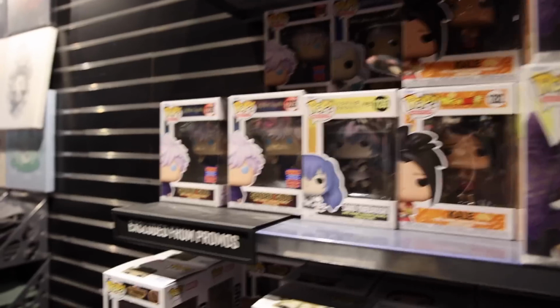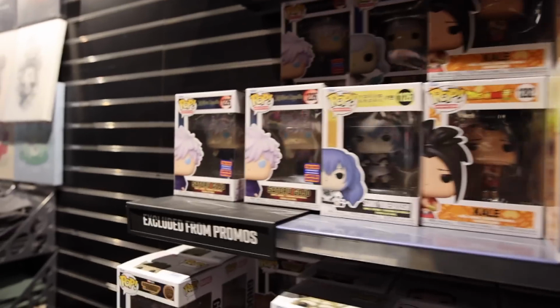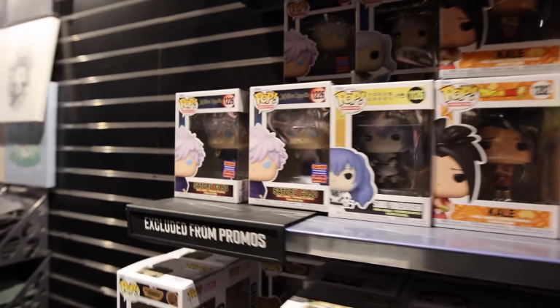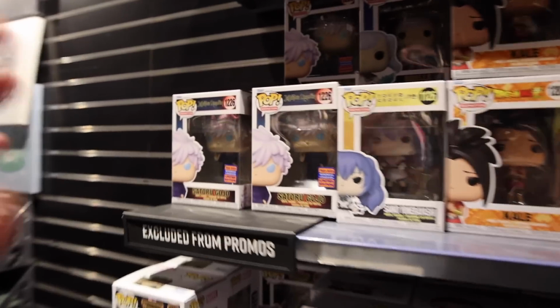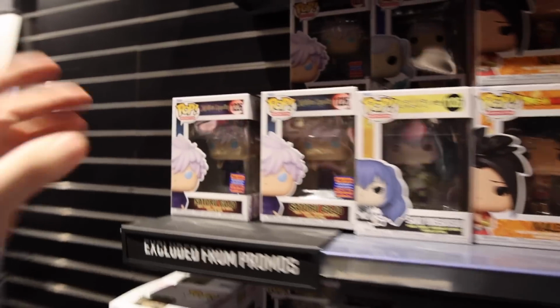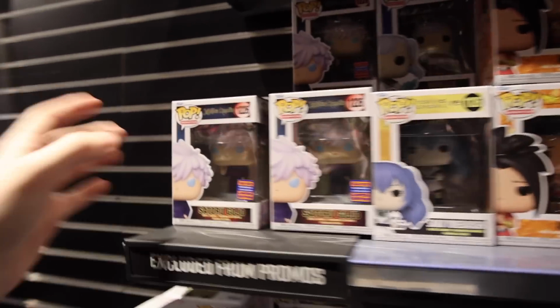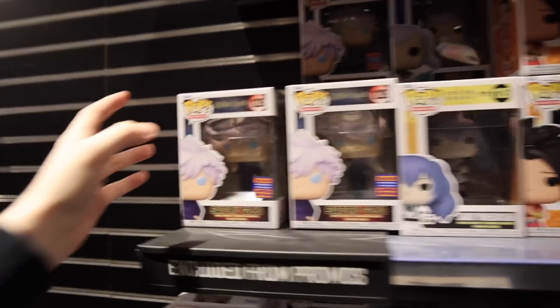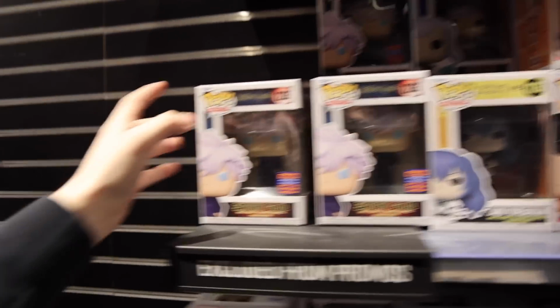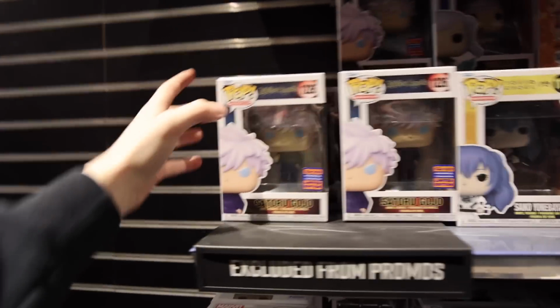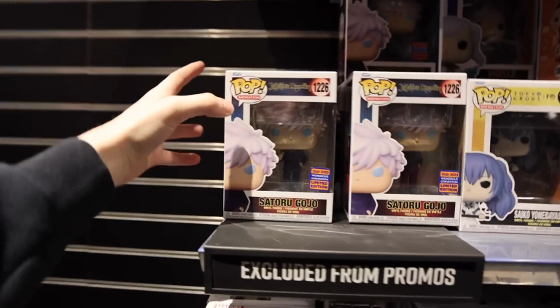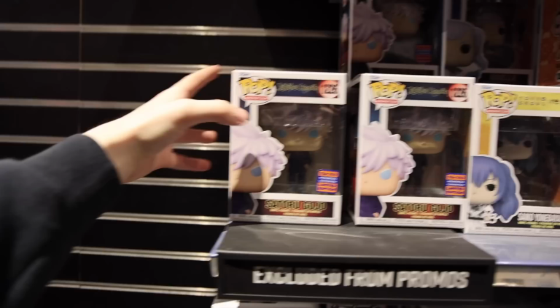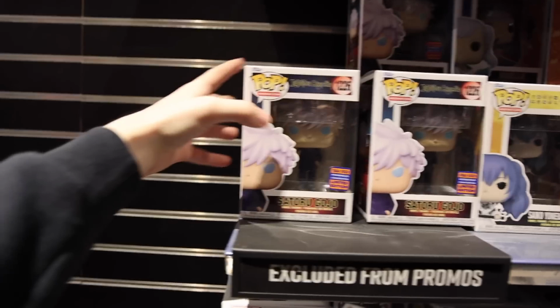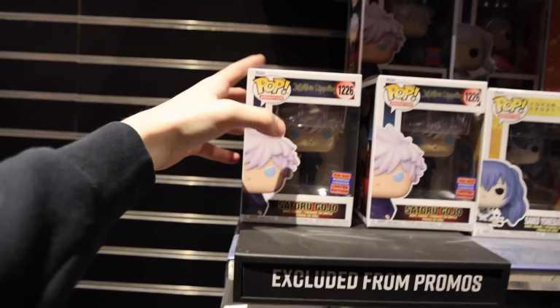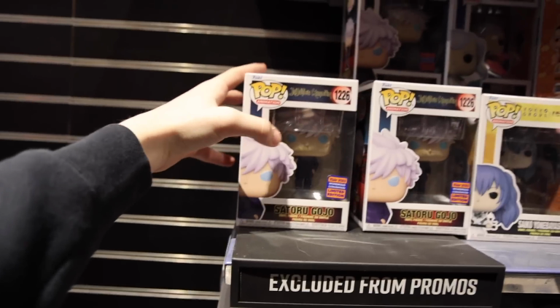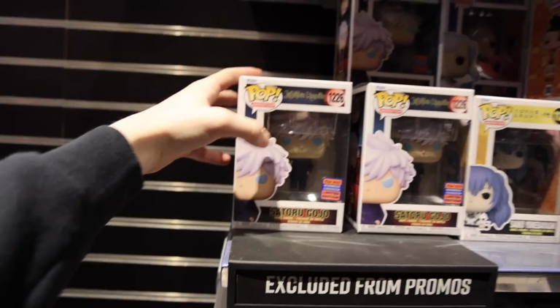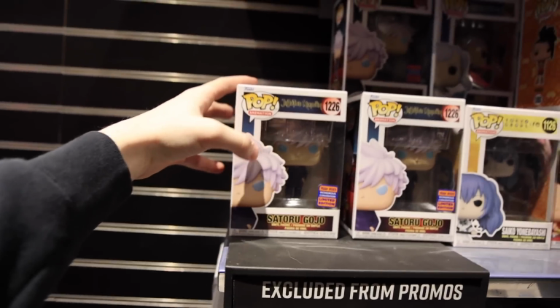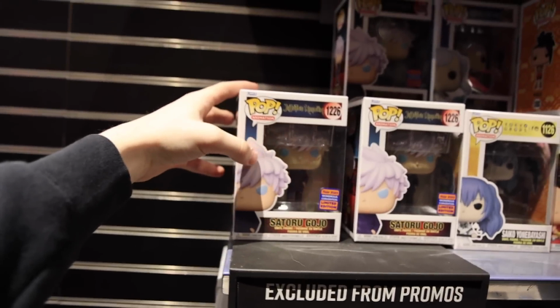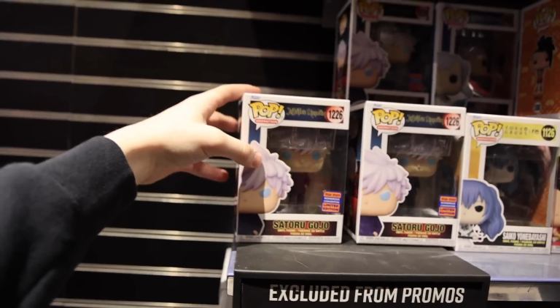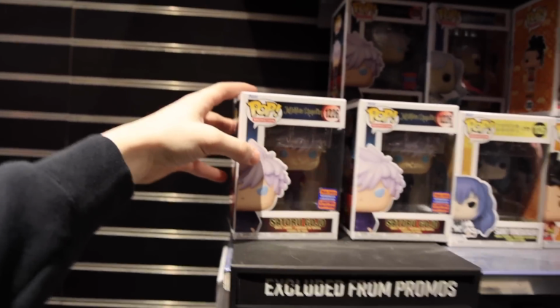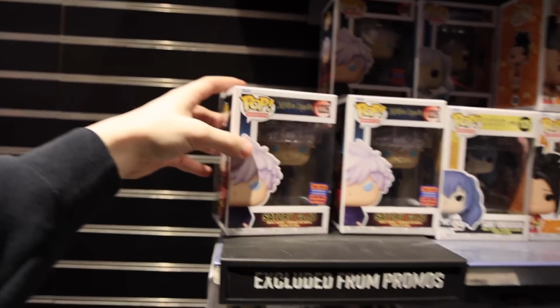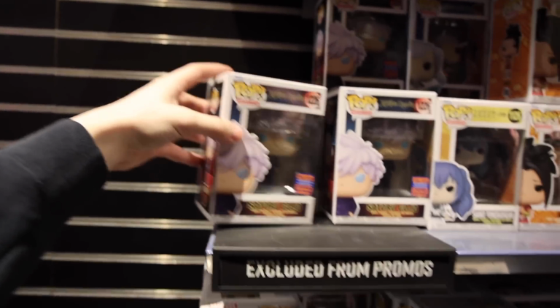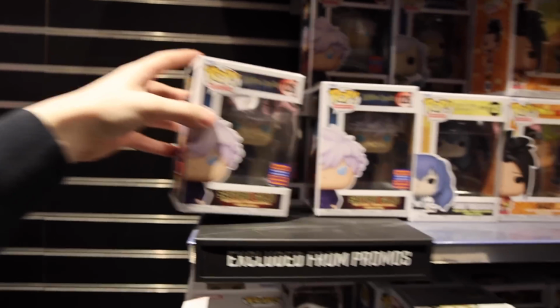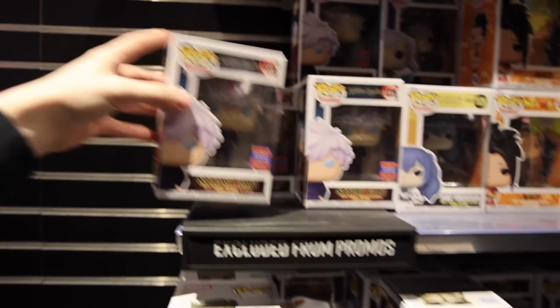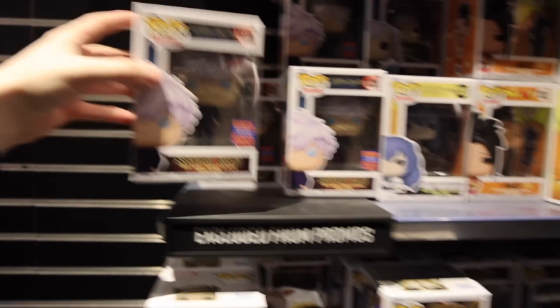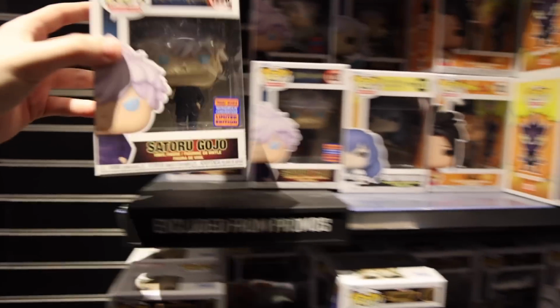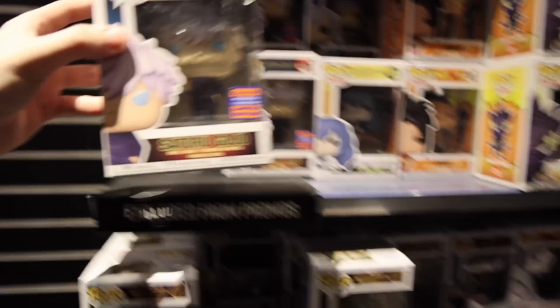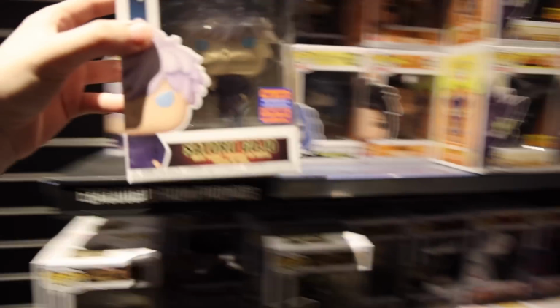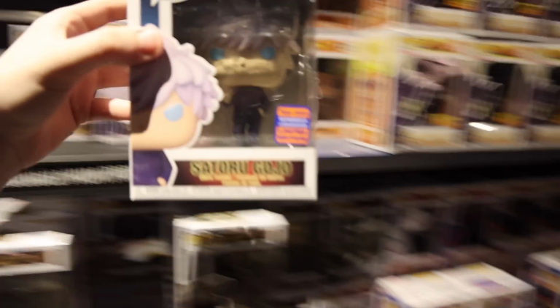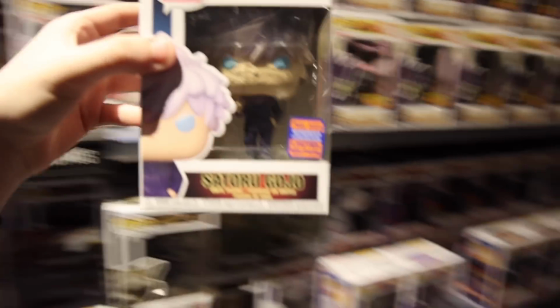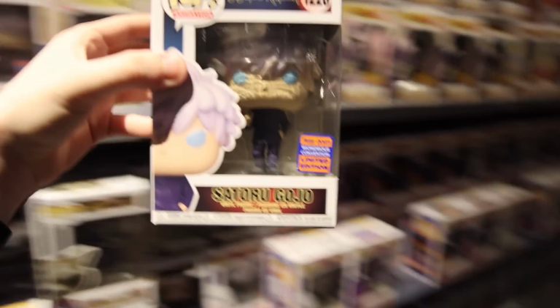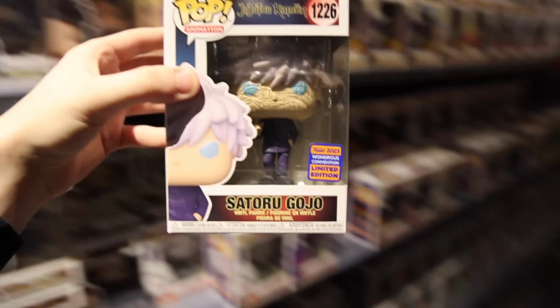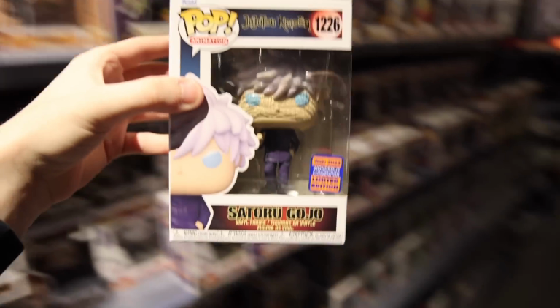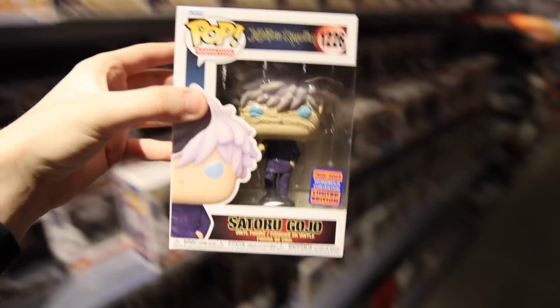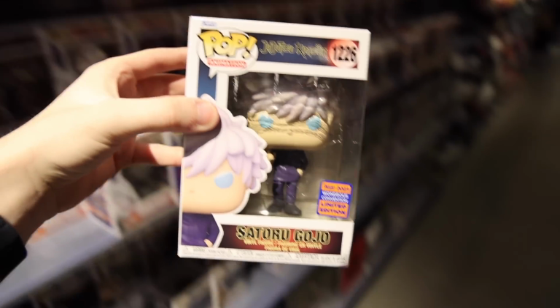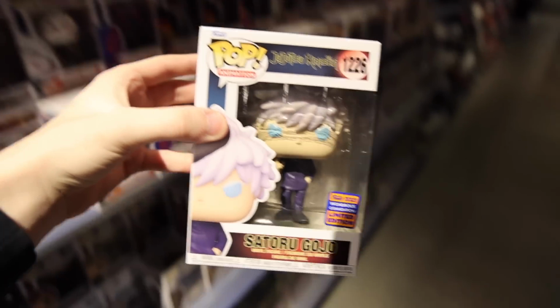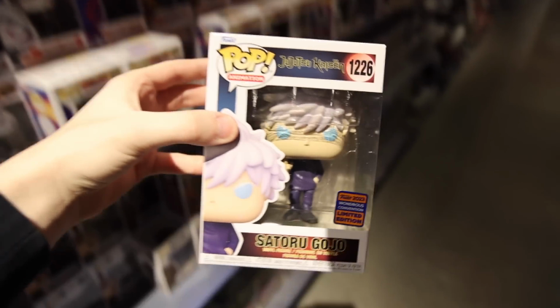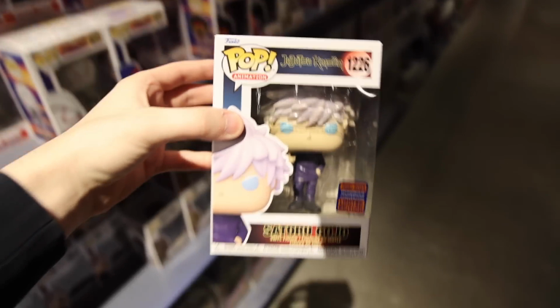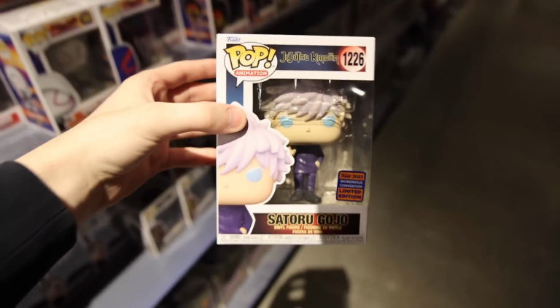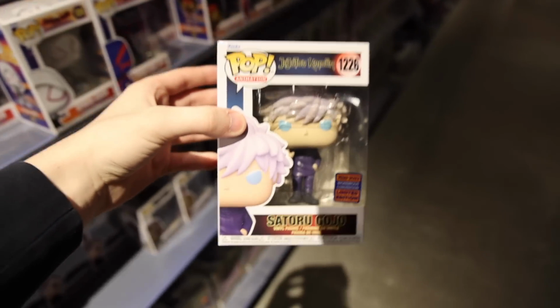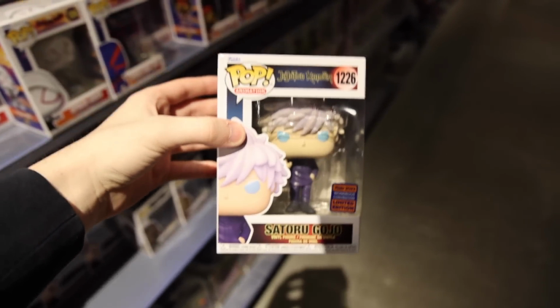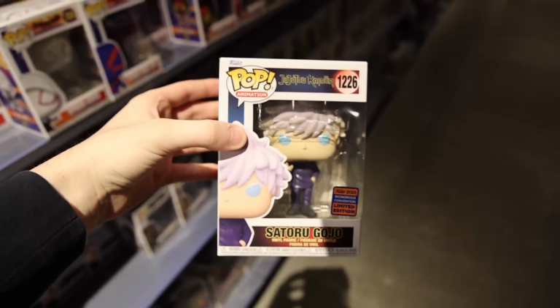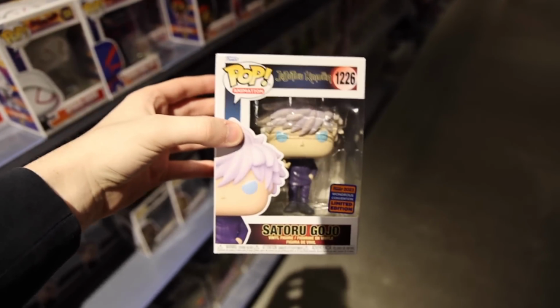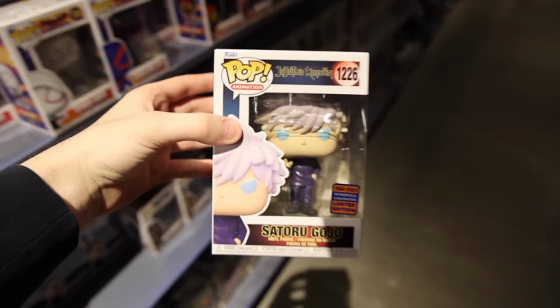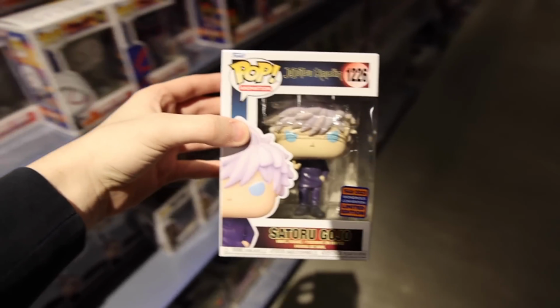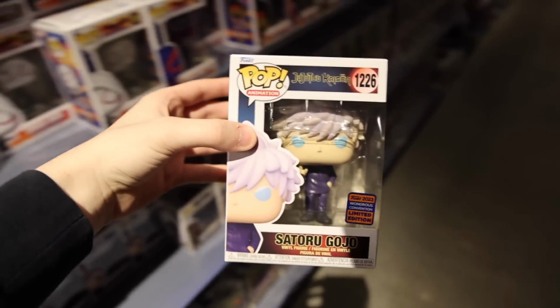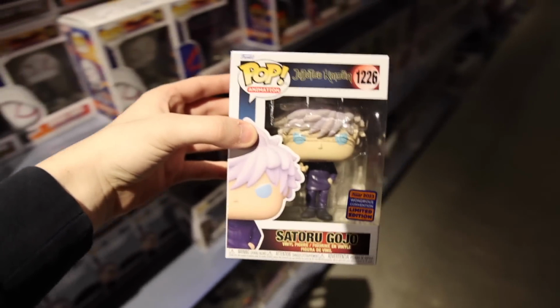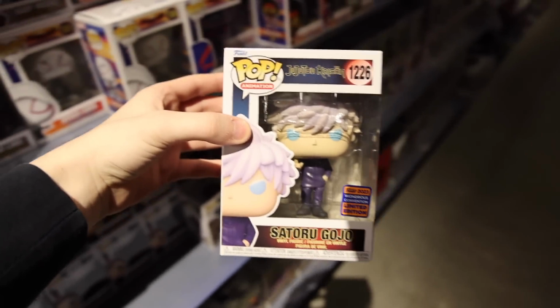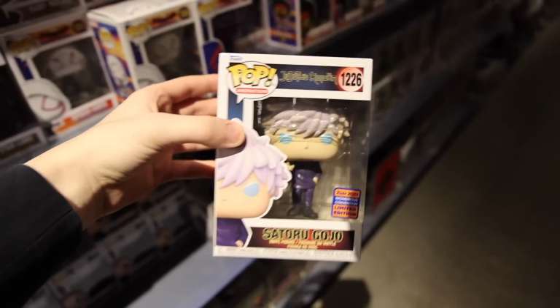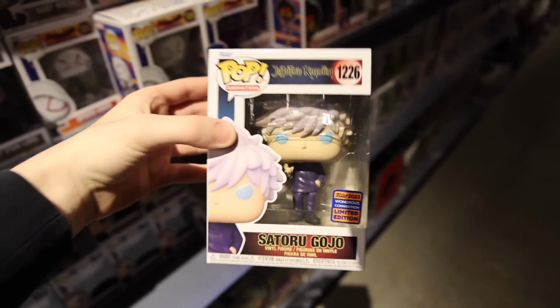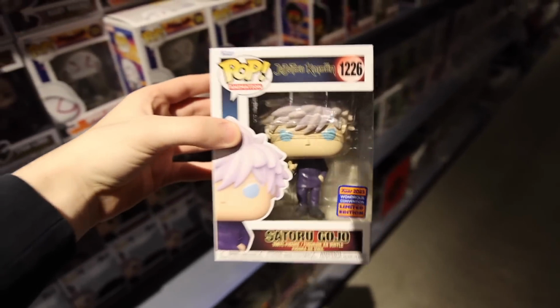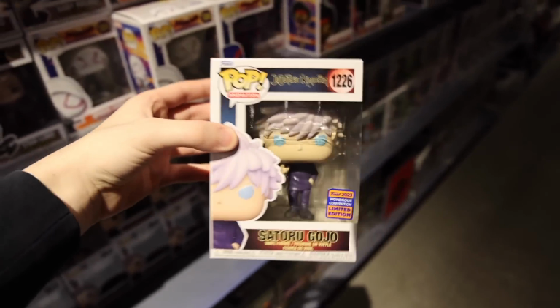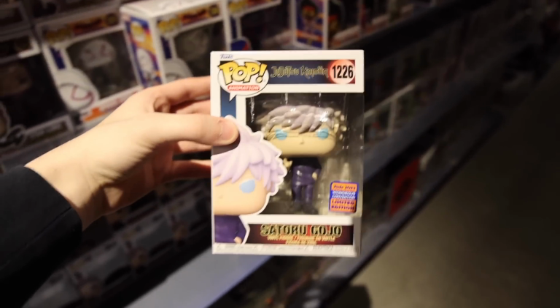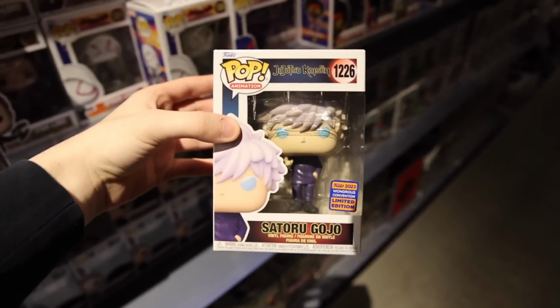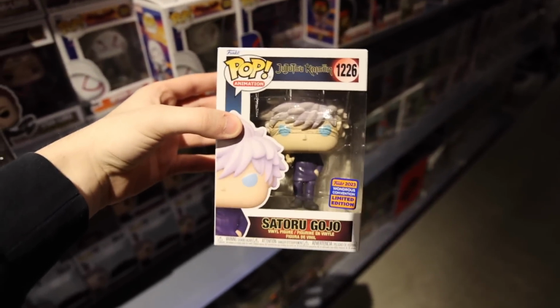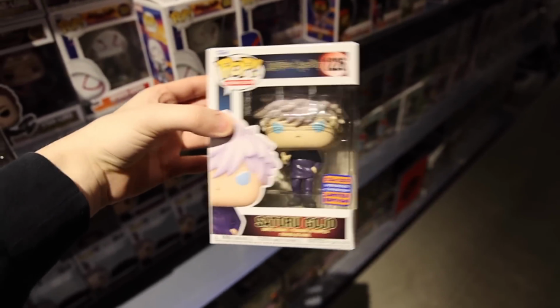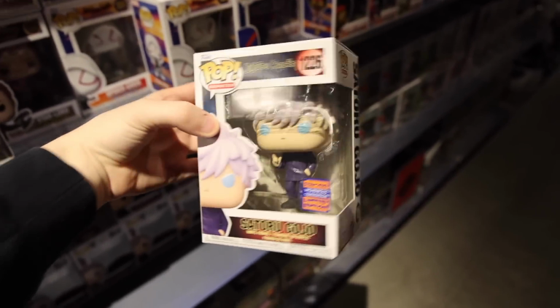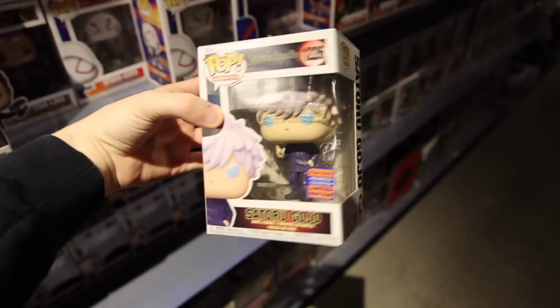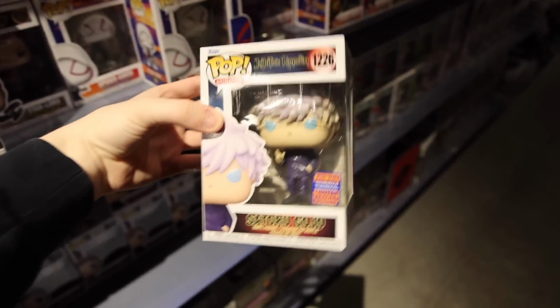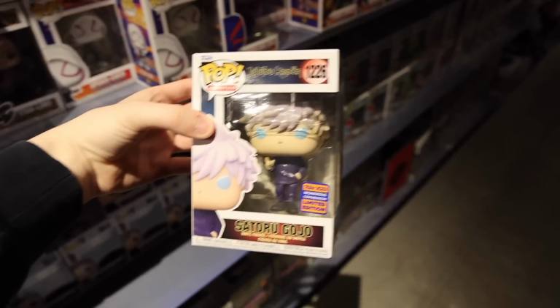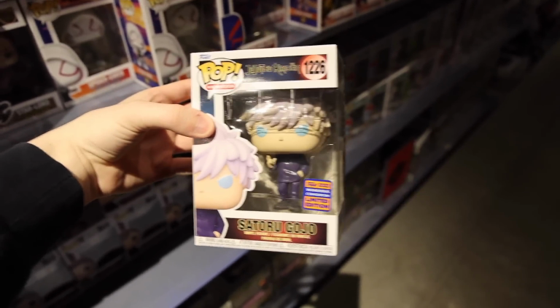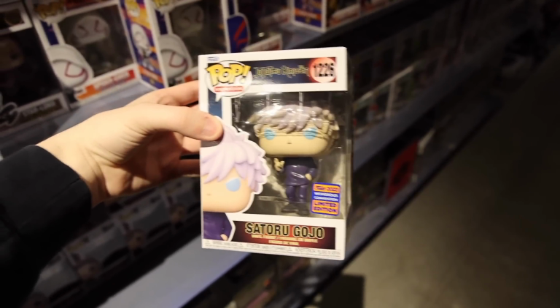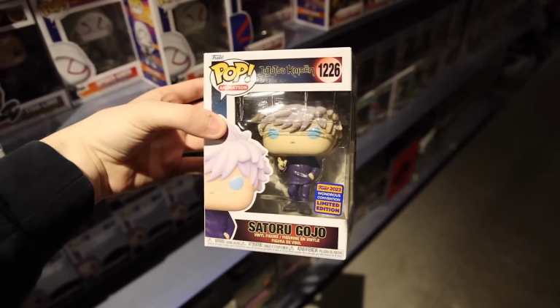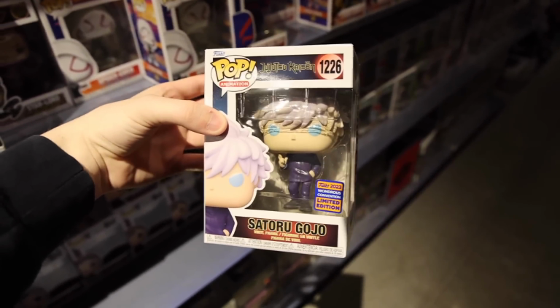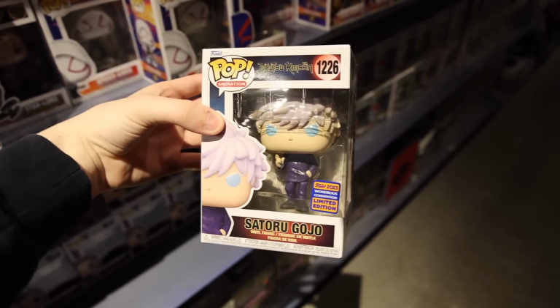I almost completely missed the Jujutsu Kaisen one over here — it's a WonderCon exclusive, and it's actually the first time I've ever seen it in person. Pretty neat.